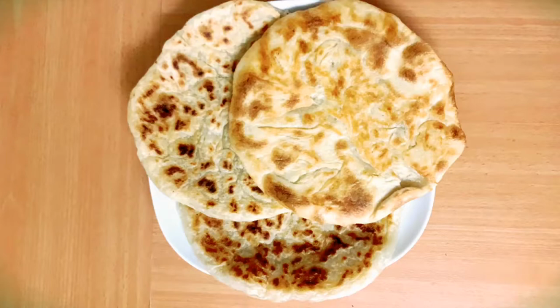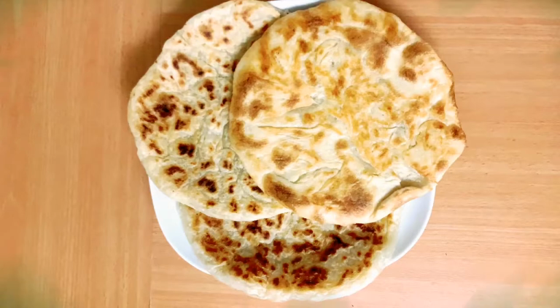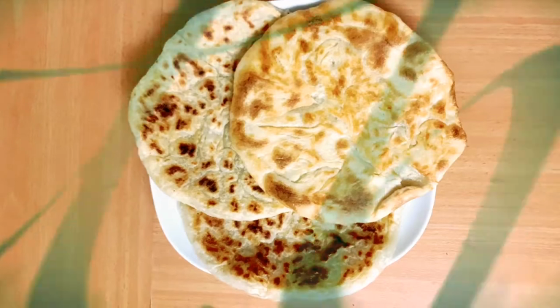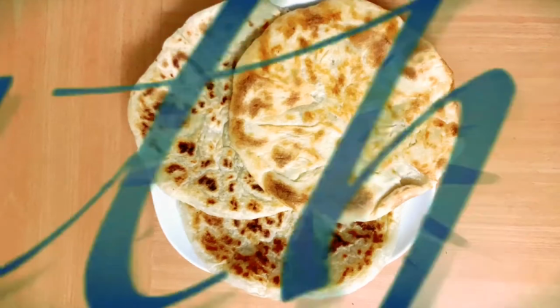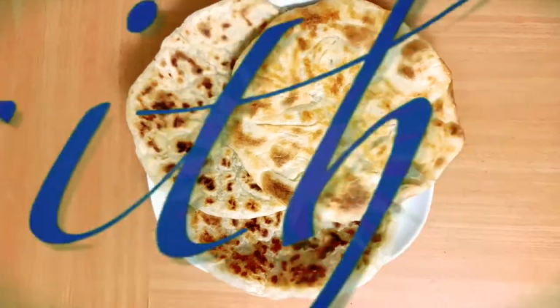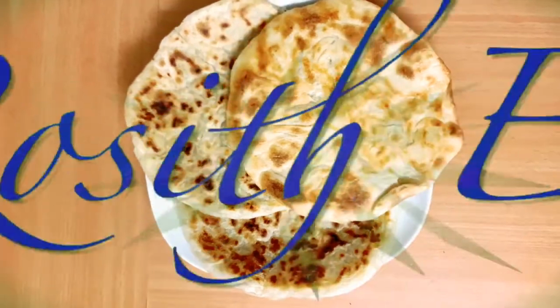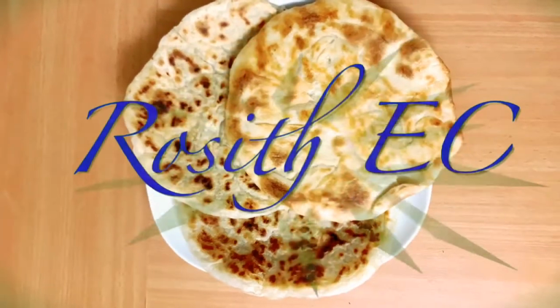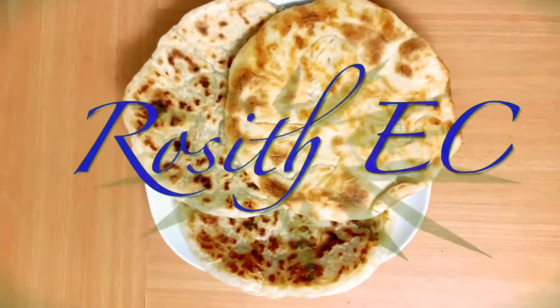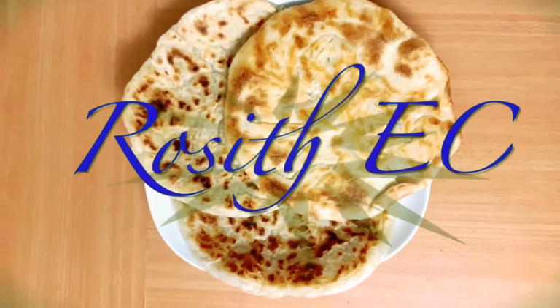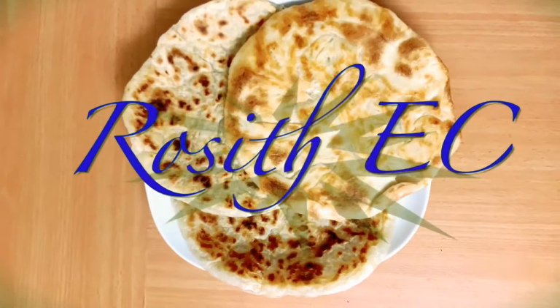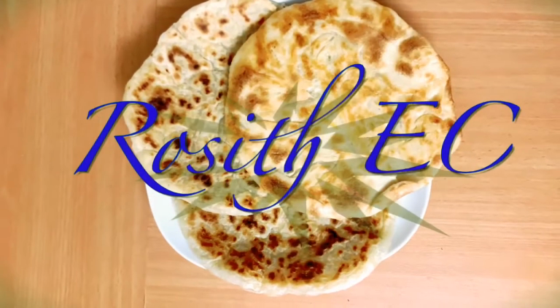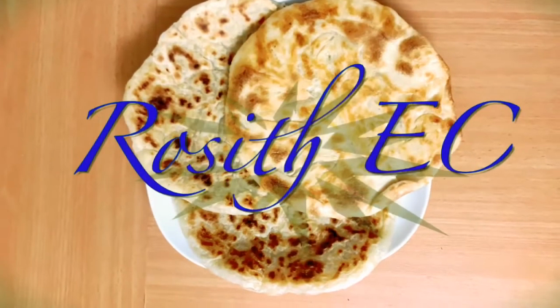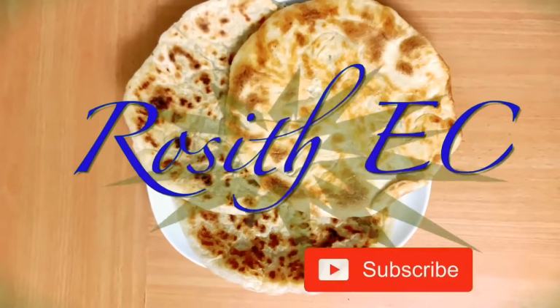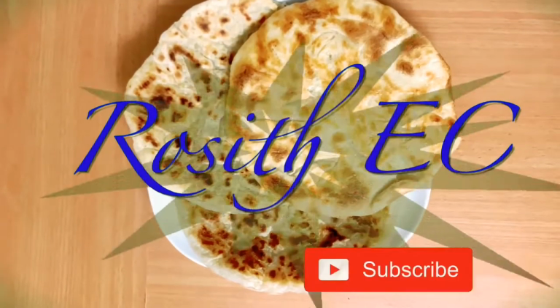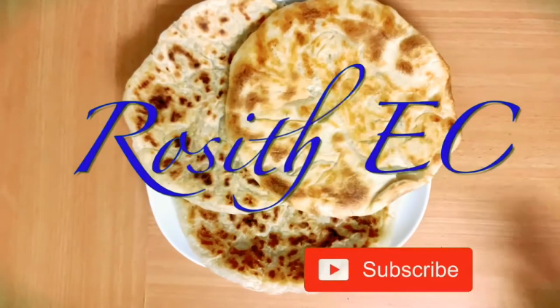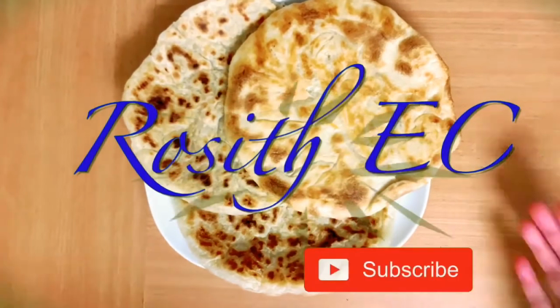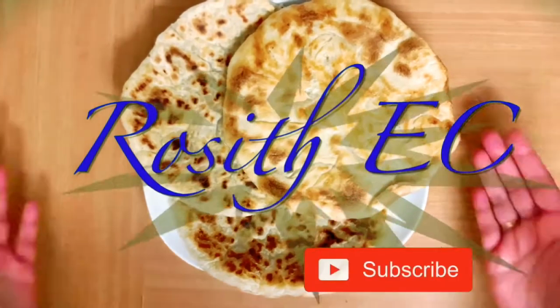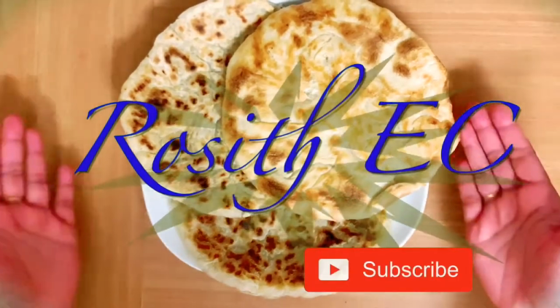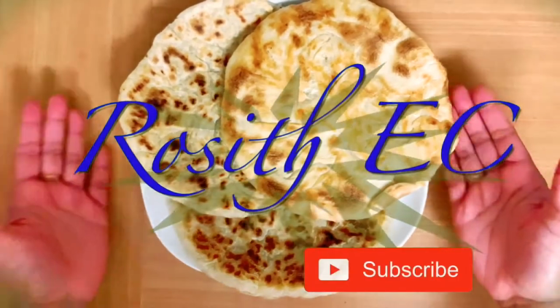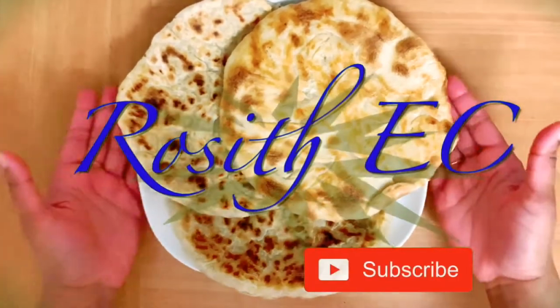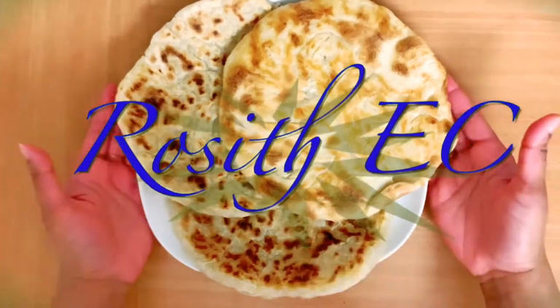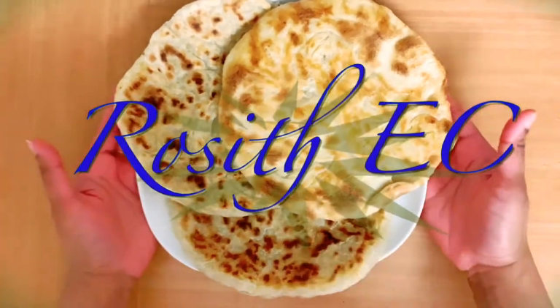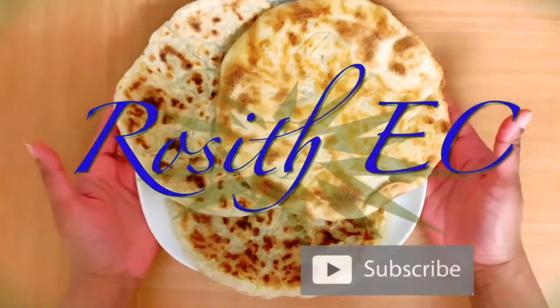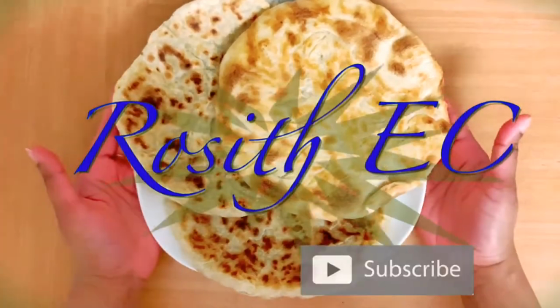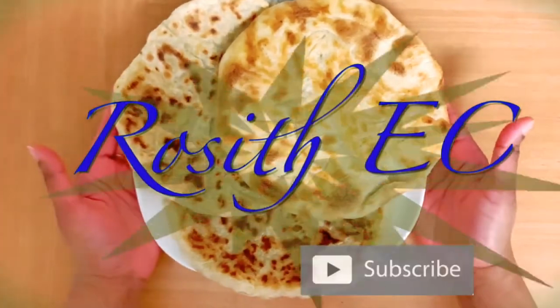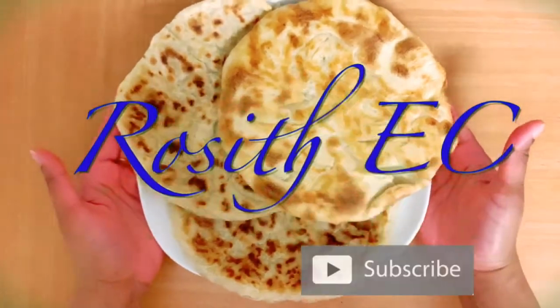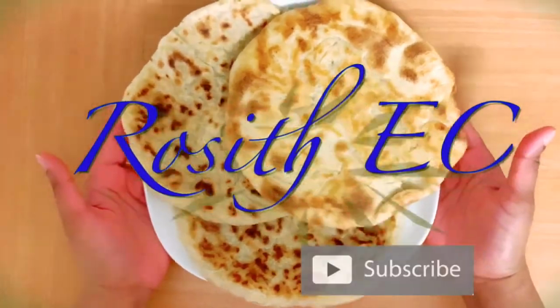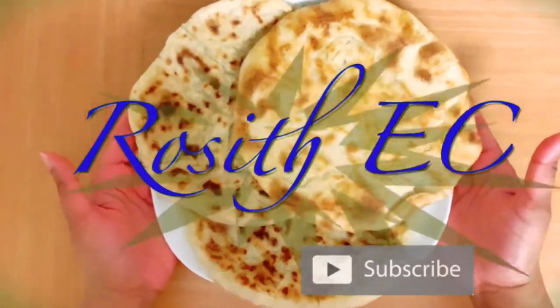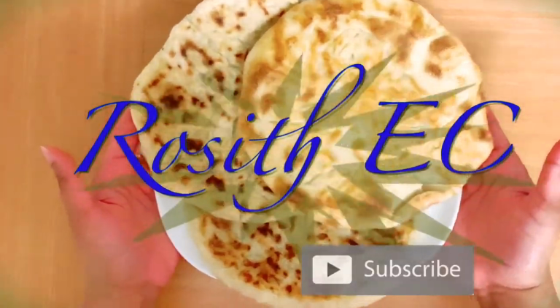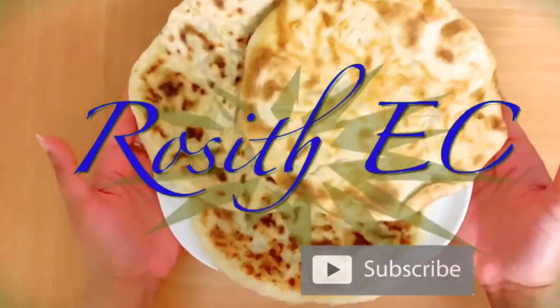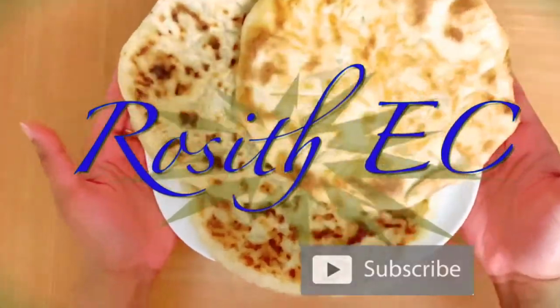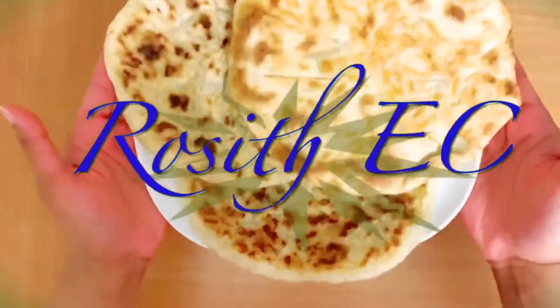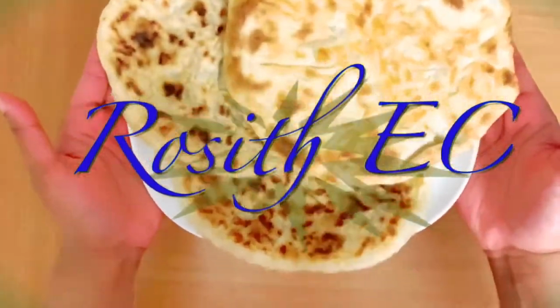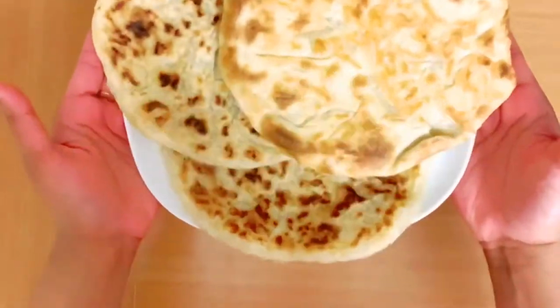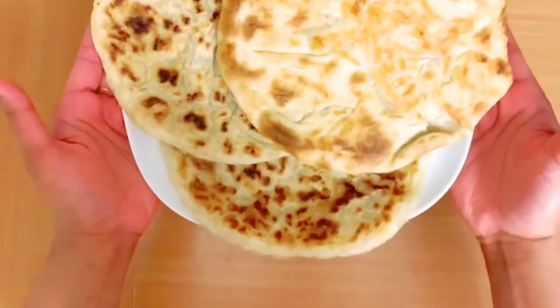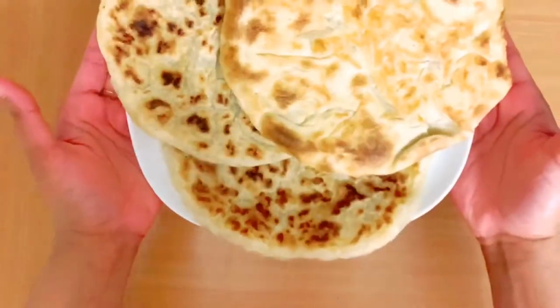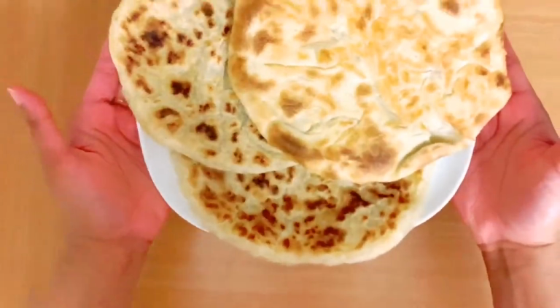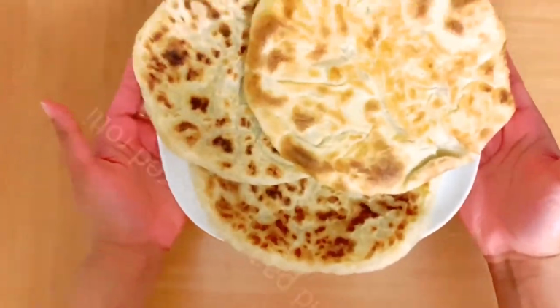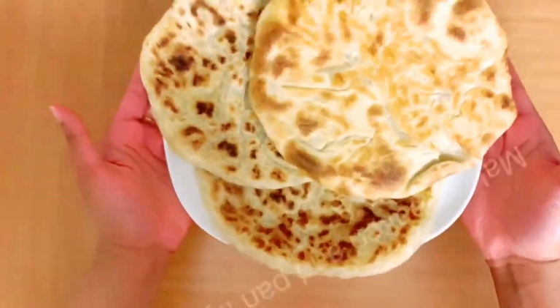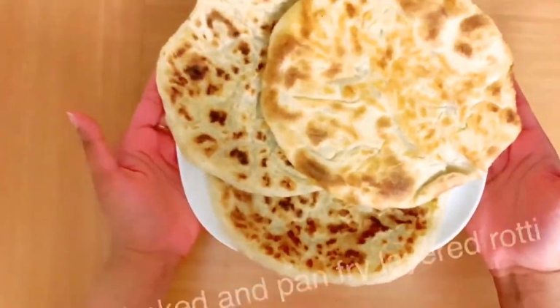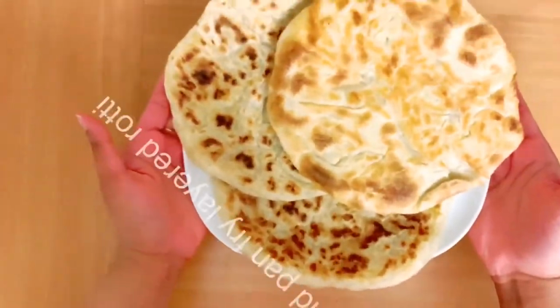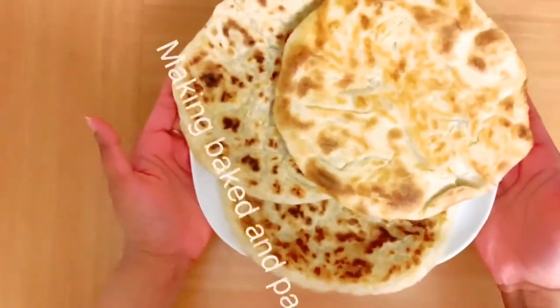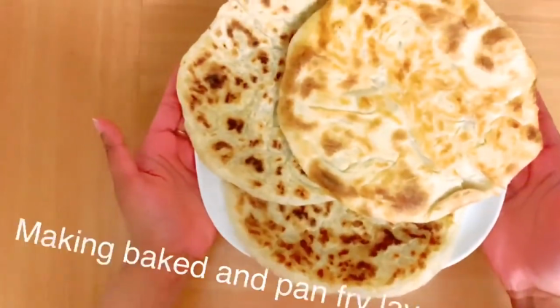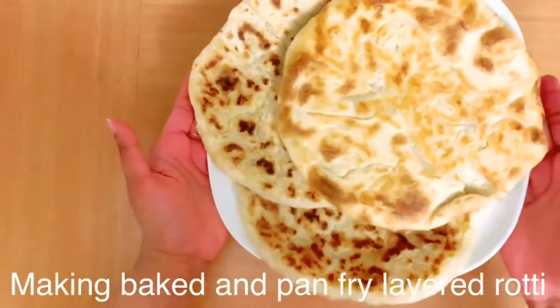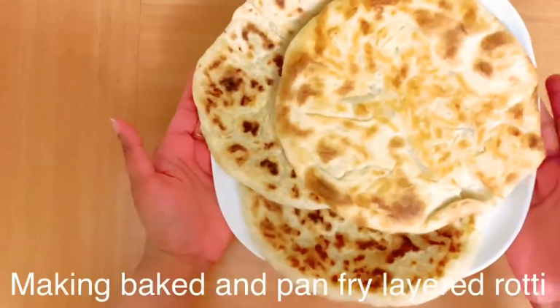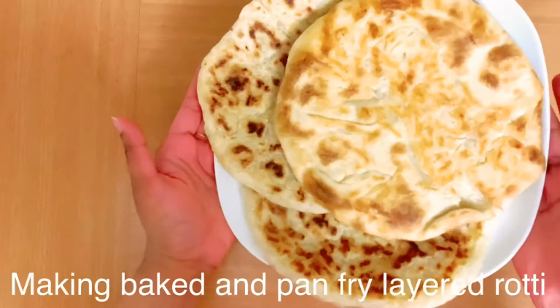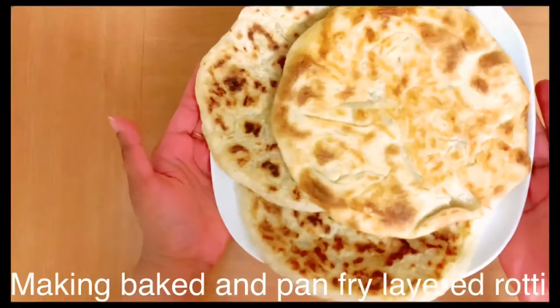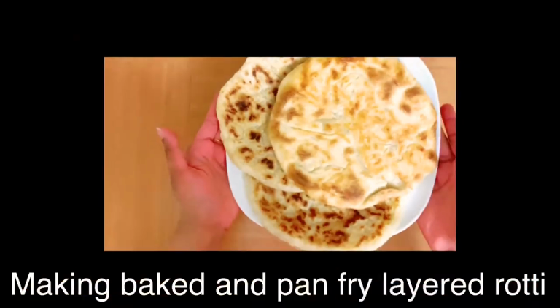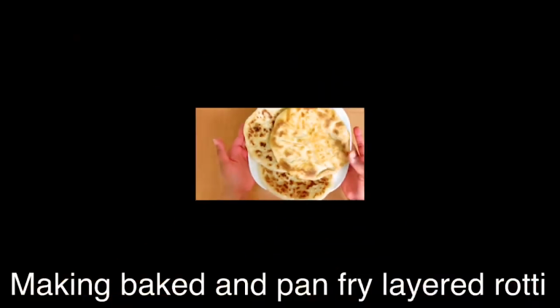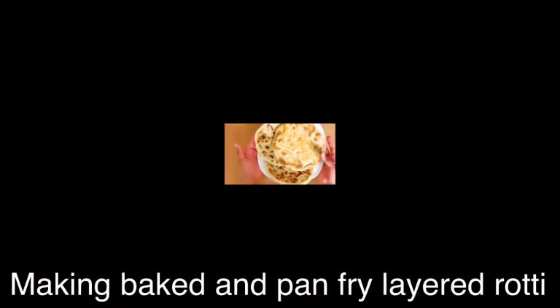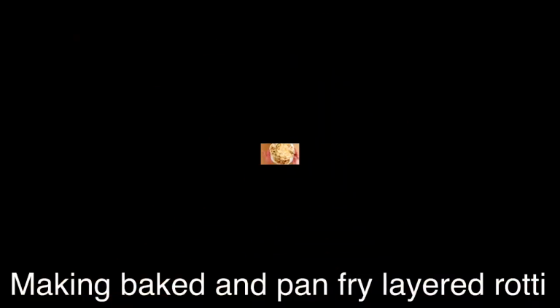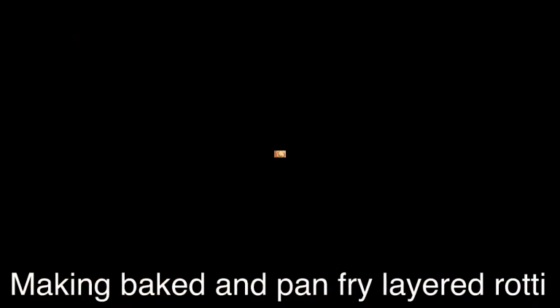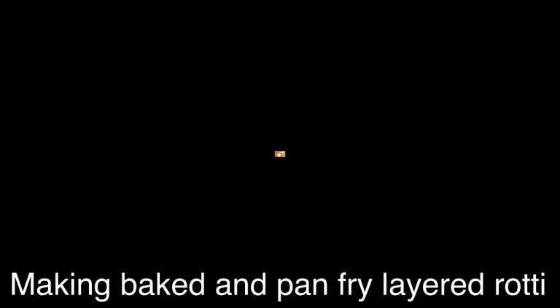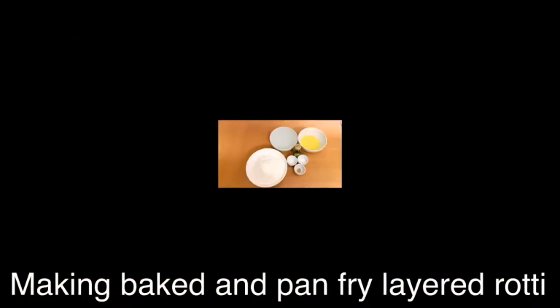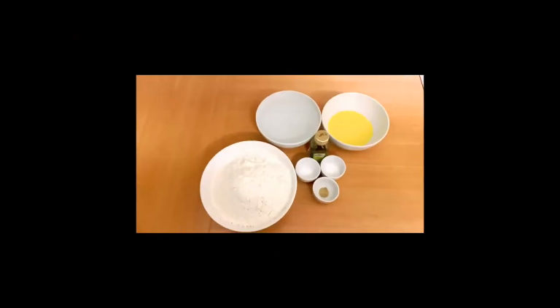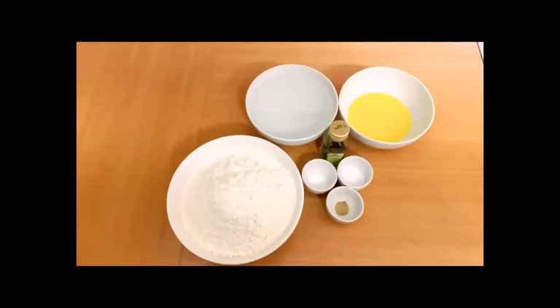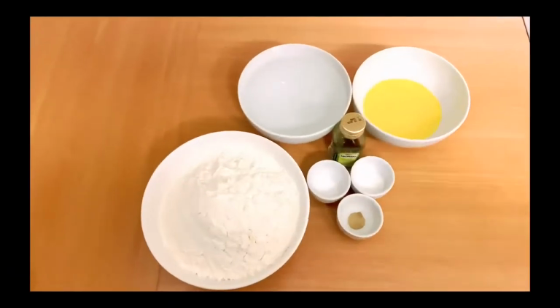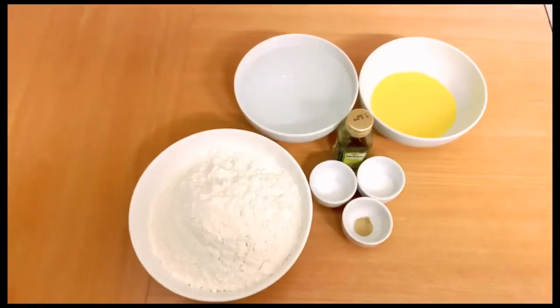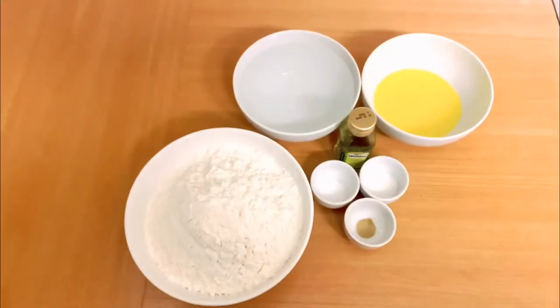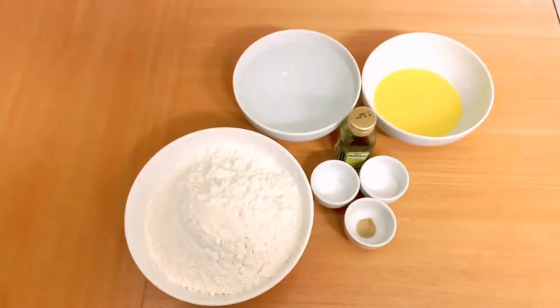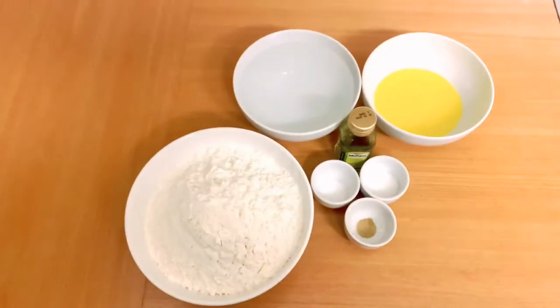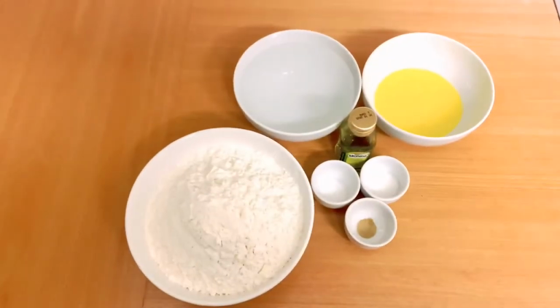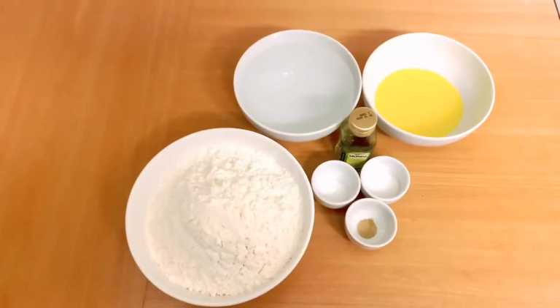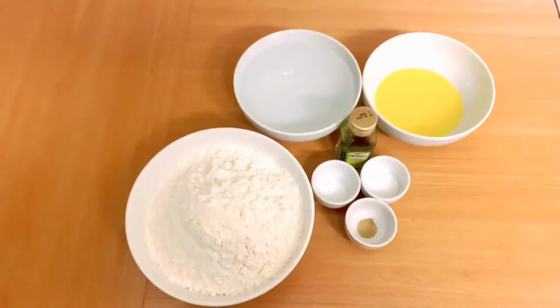I will tell you that the roti will be layered, fluffy, soft and soft.